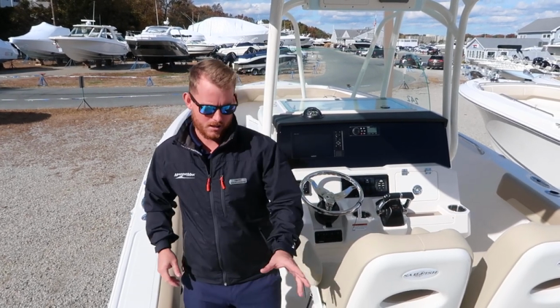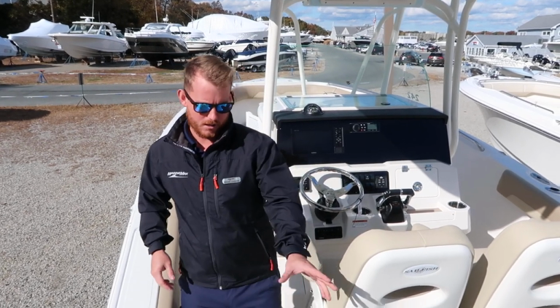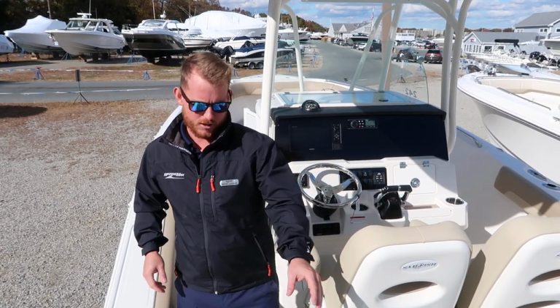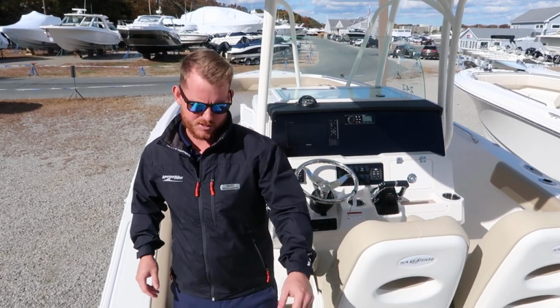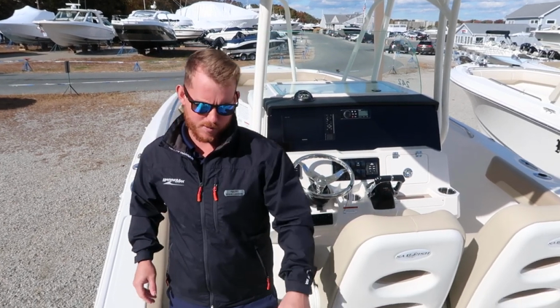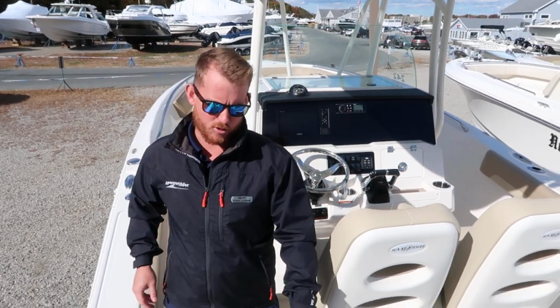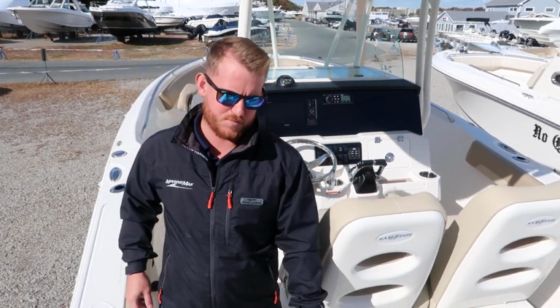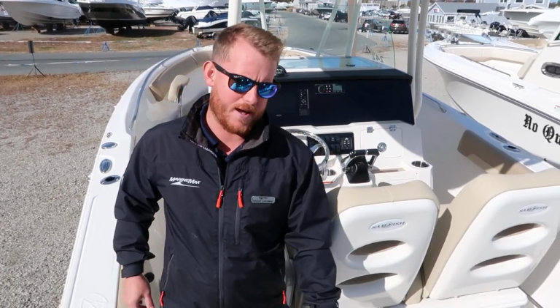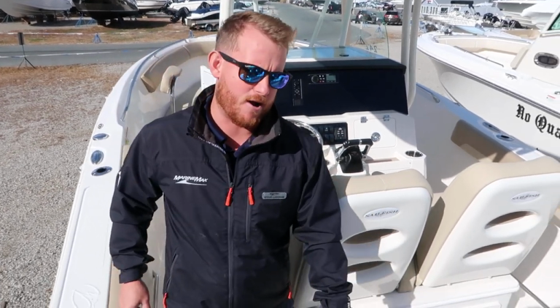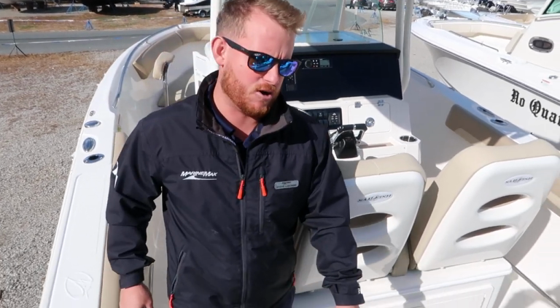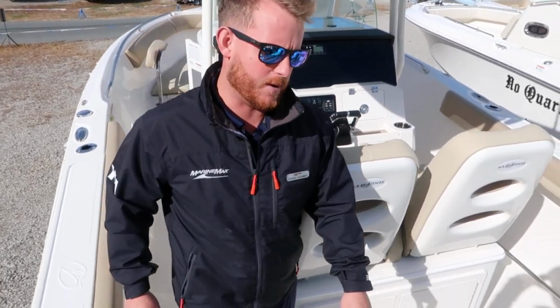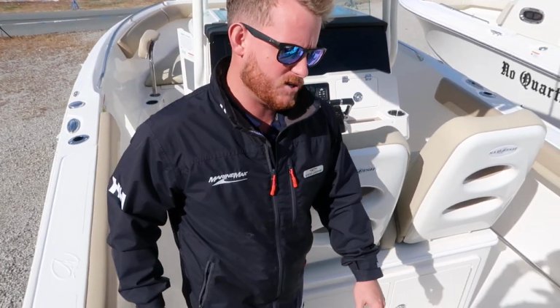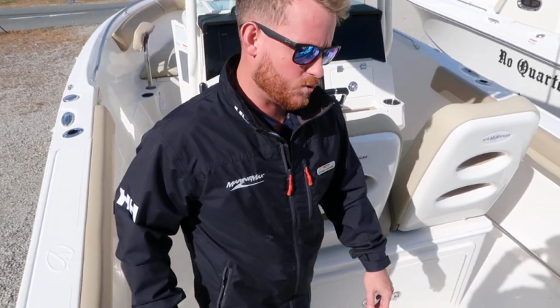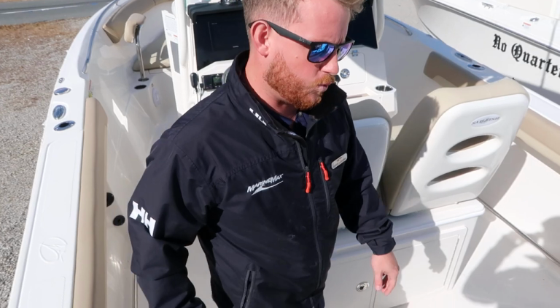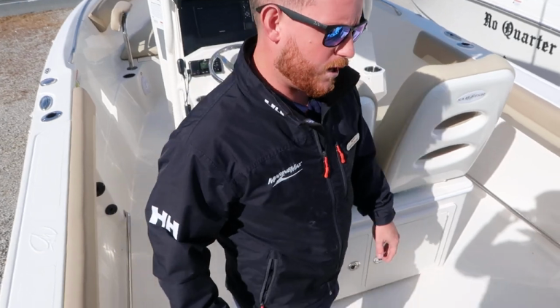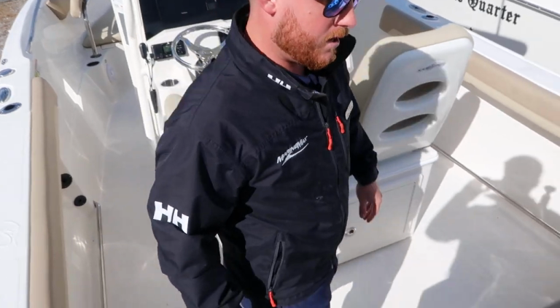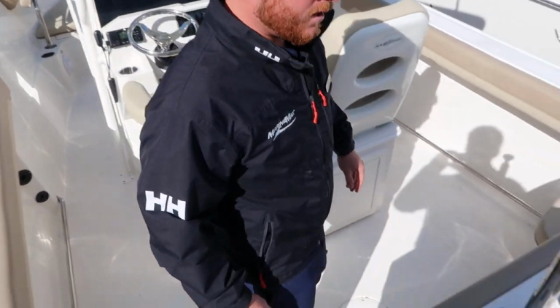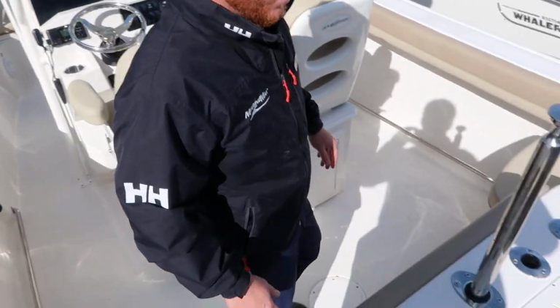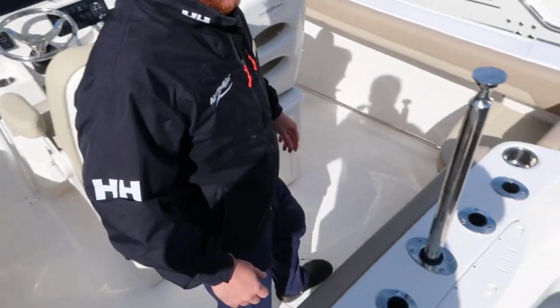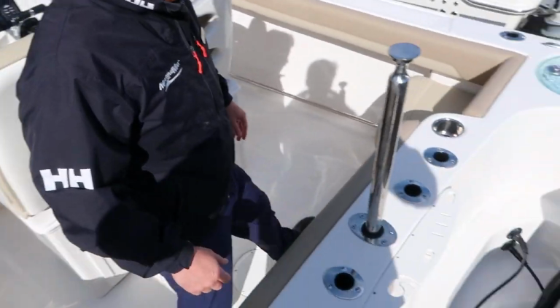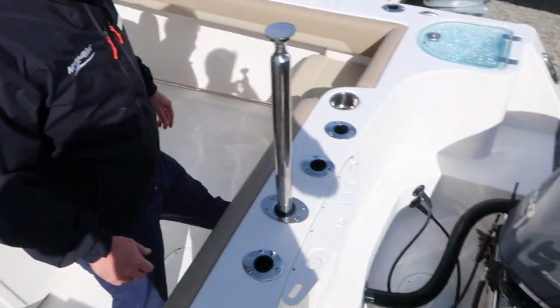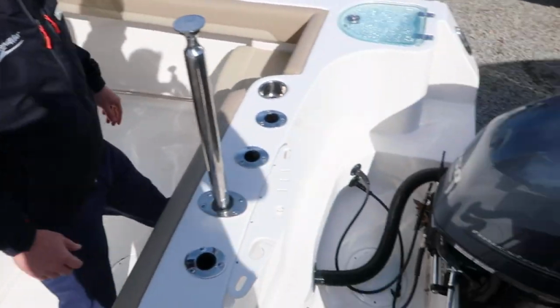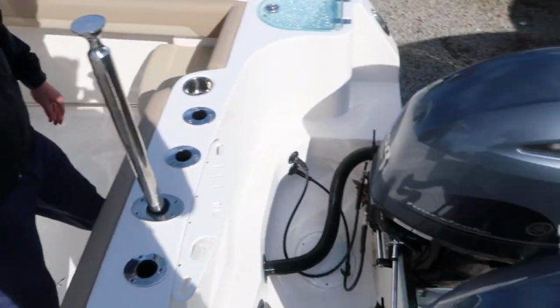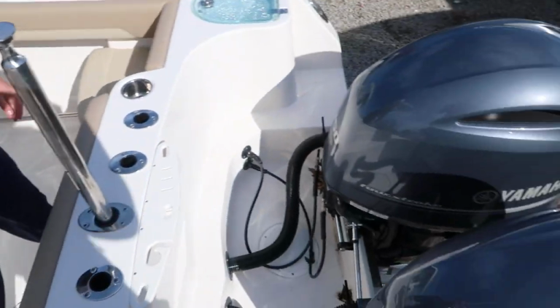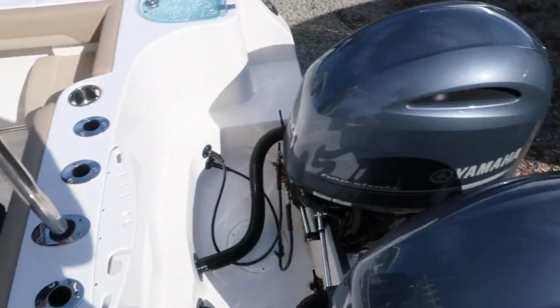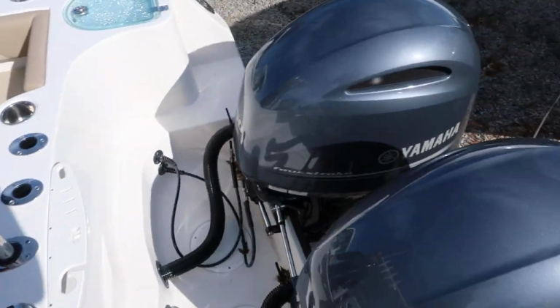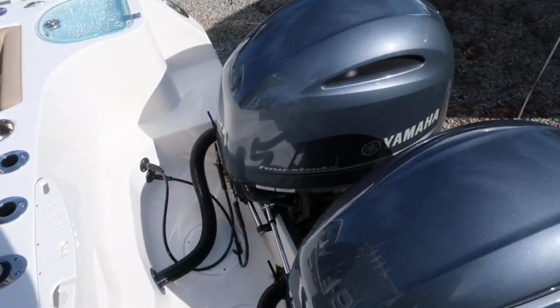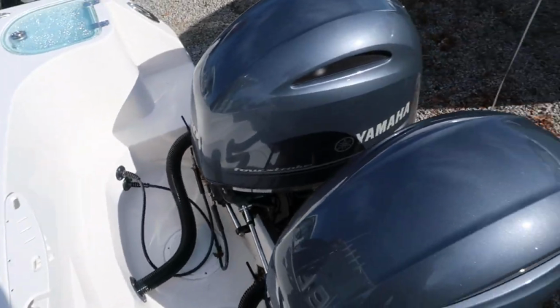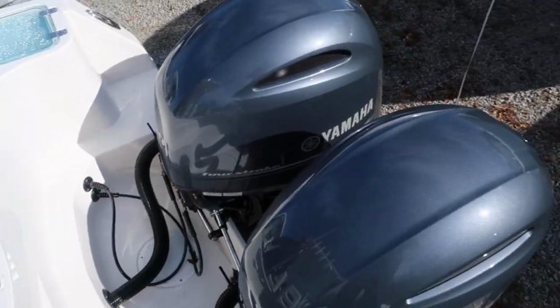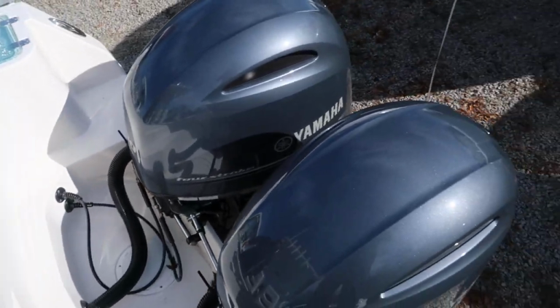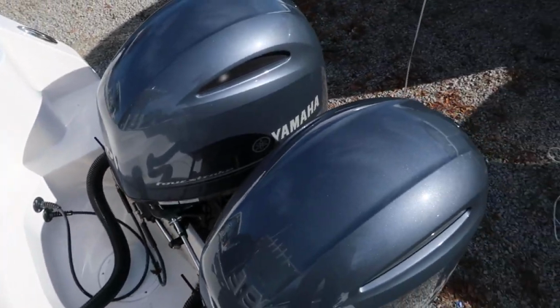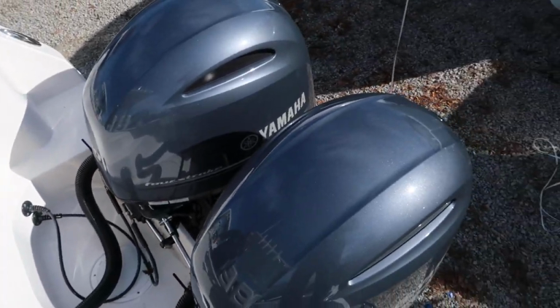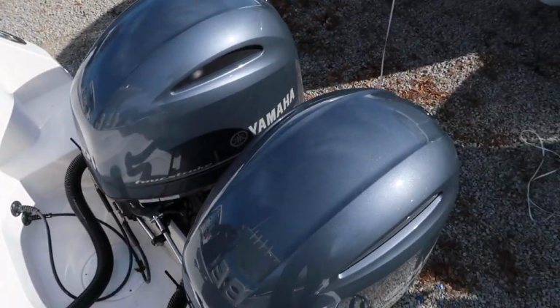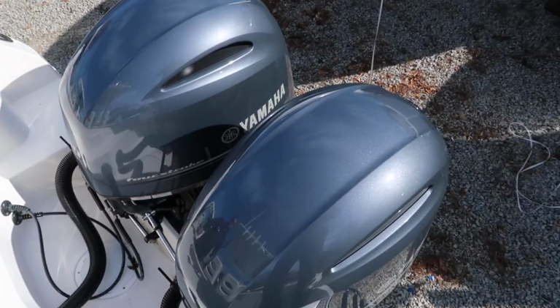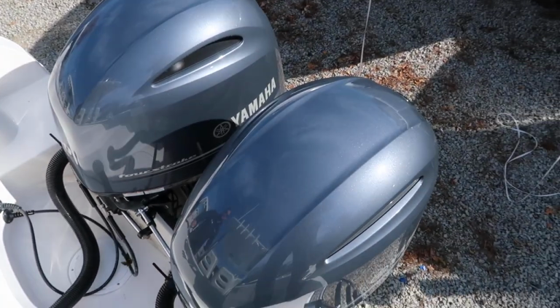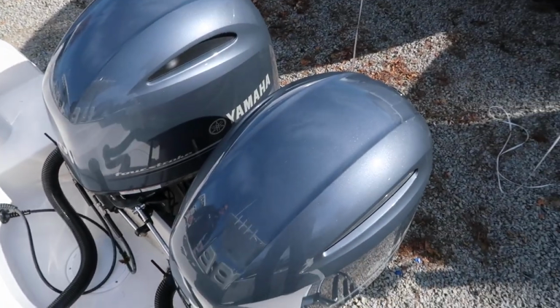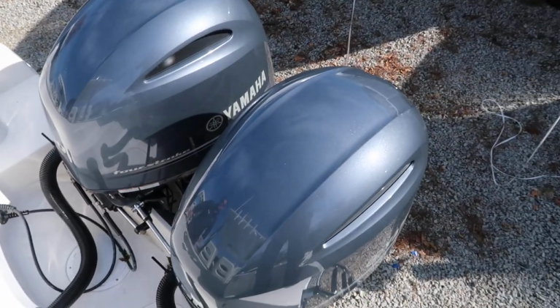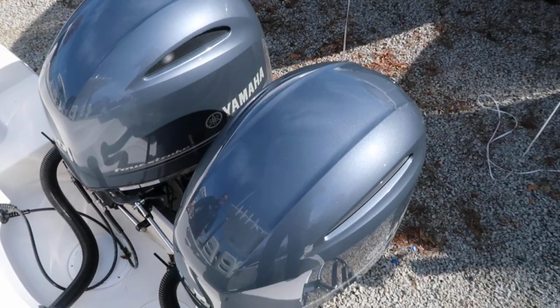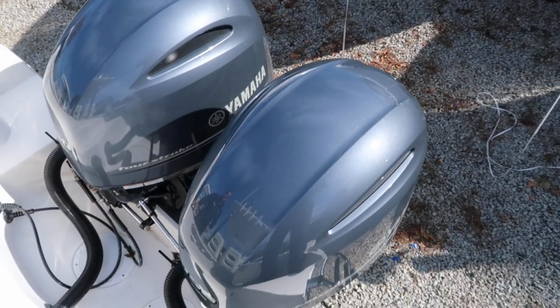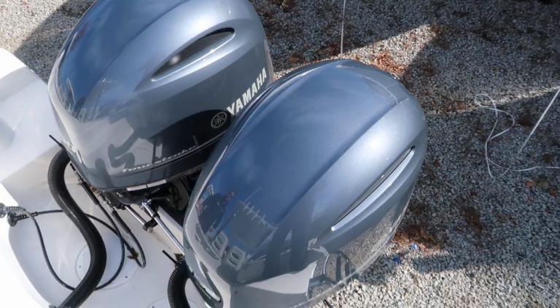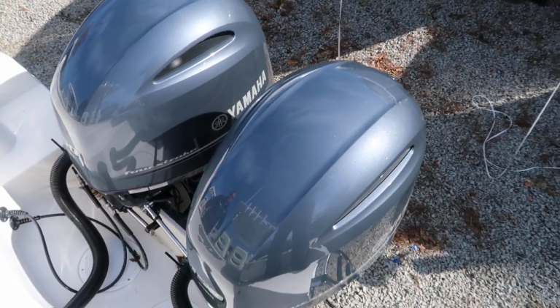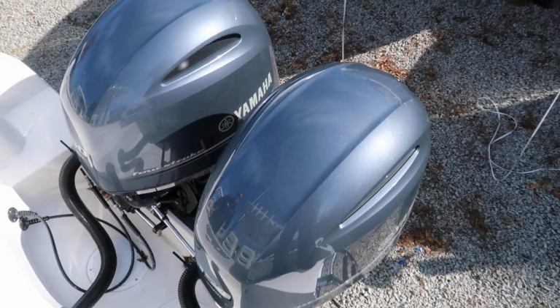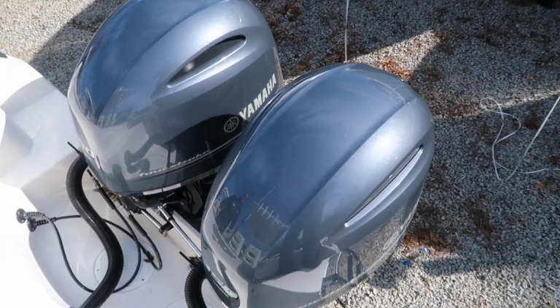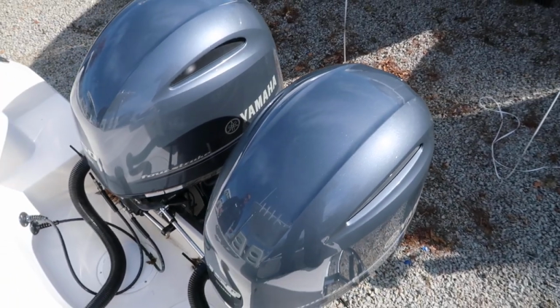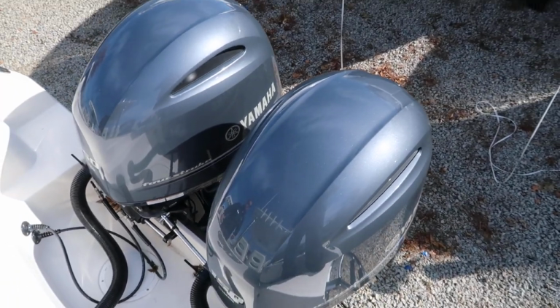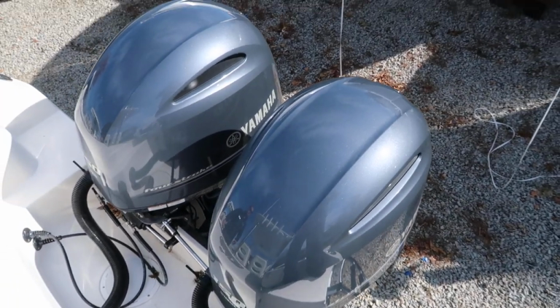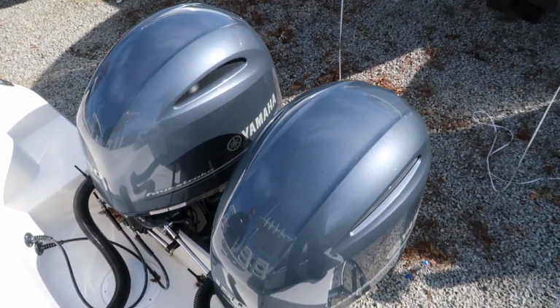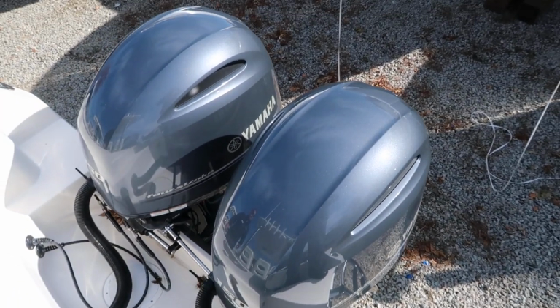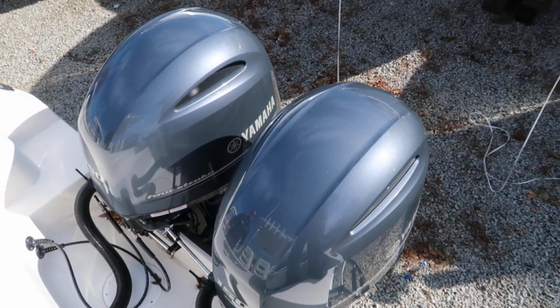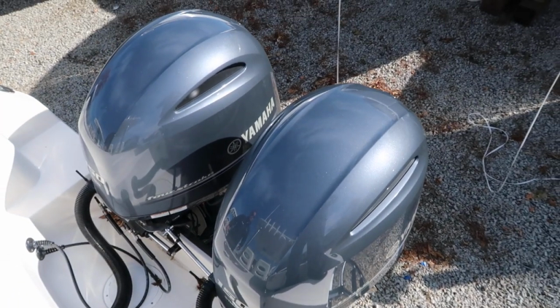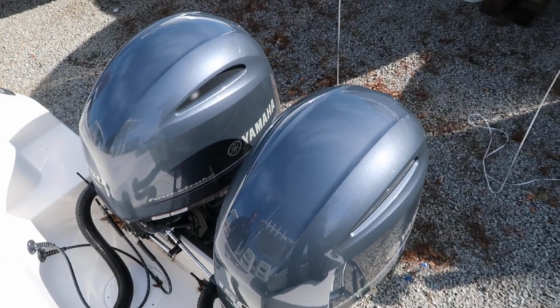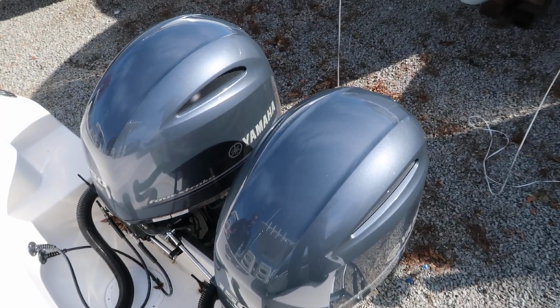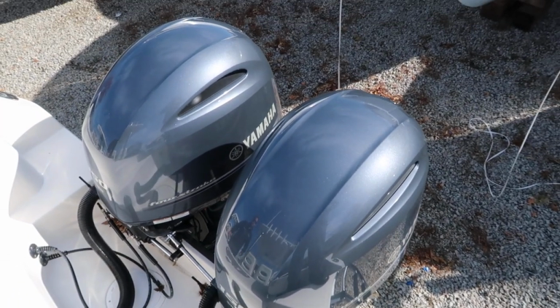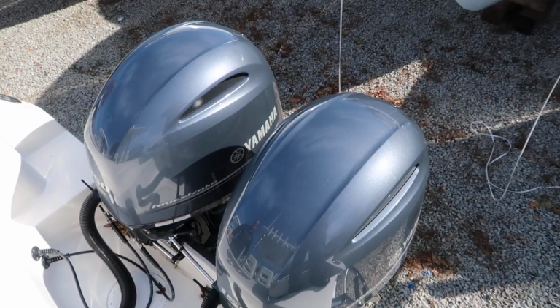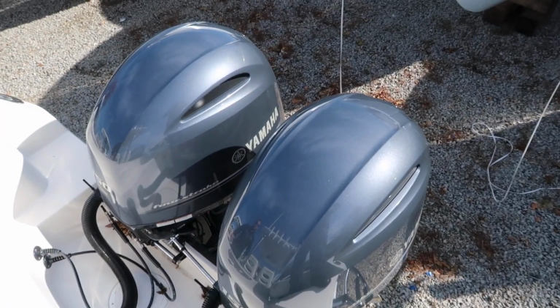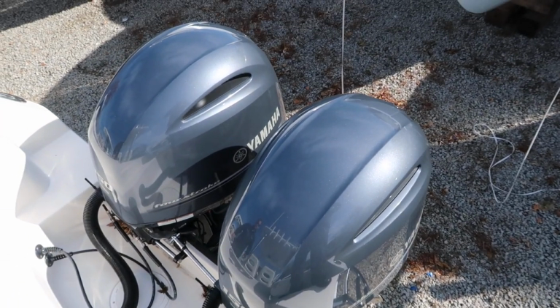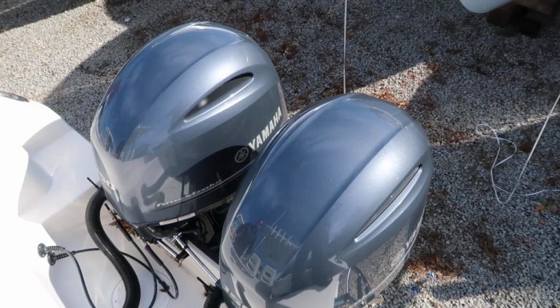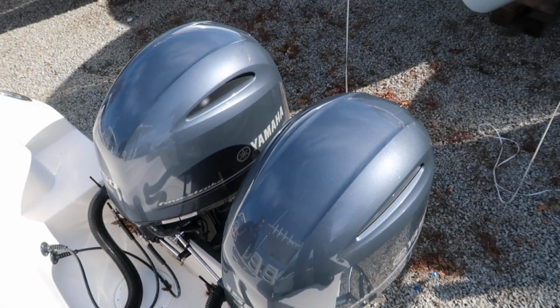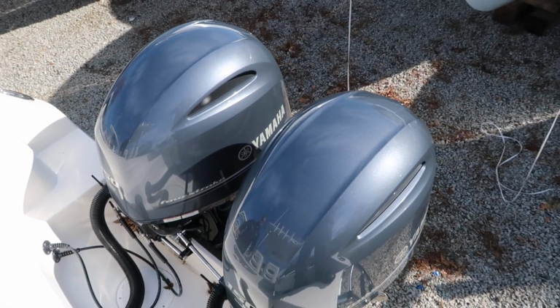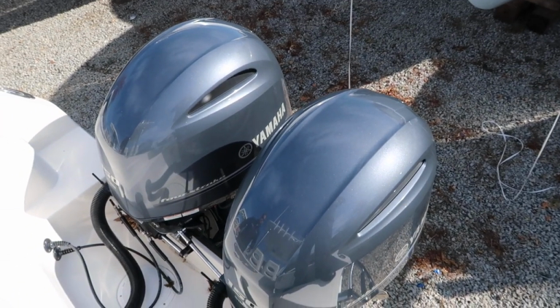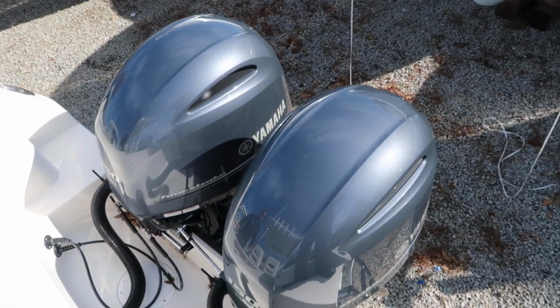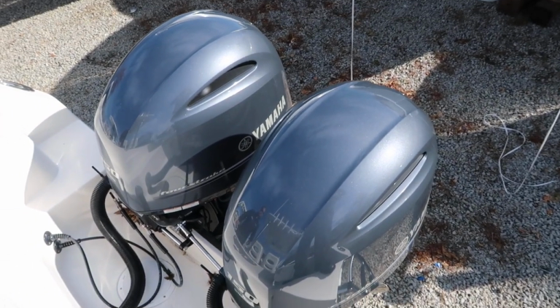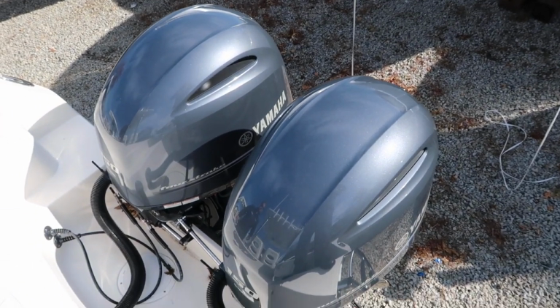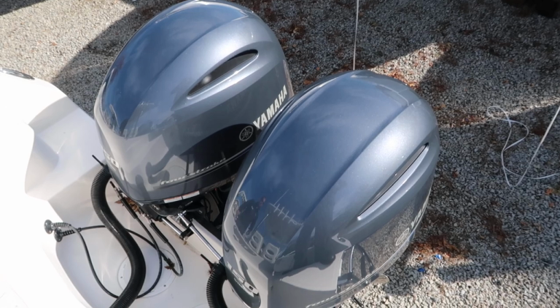This boat is powered by twin Yamaha 150s. These have the optional digital shift and throttle.